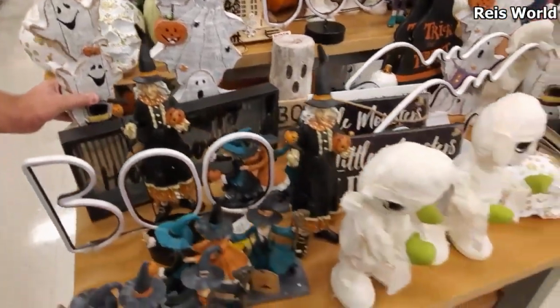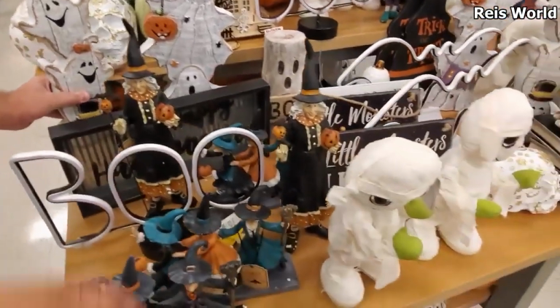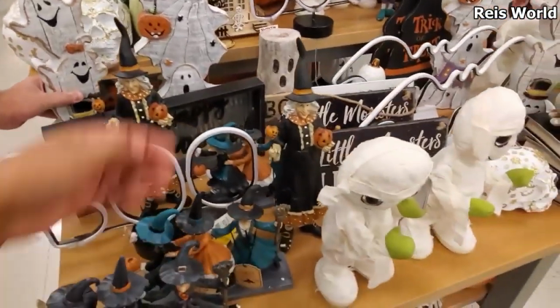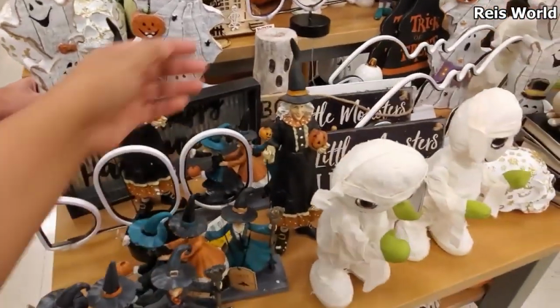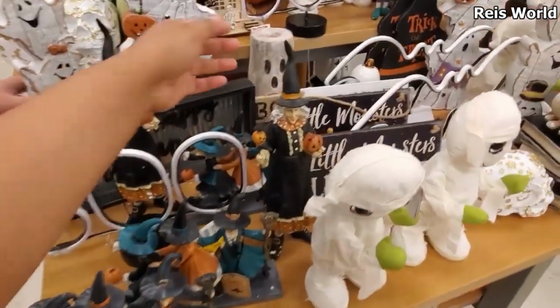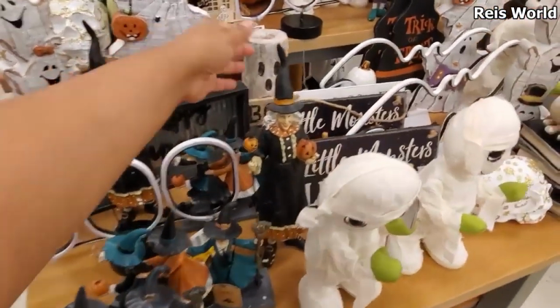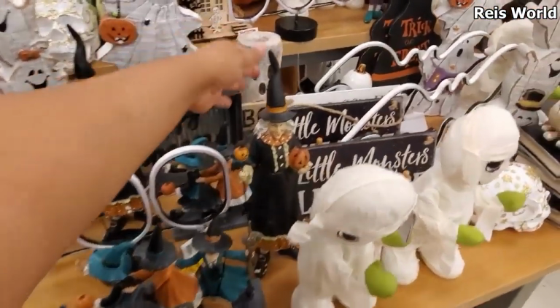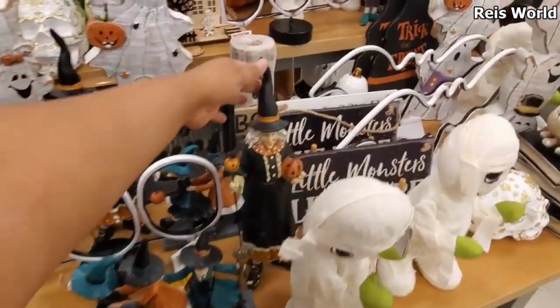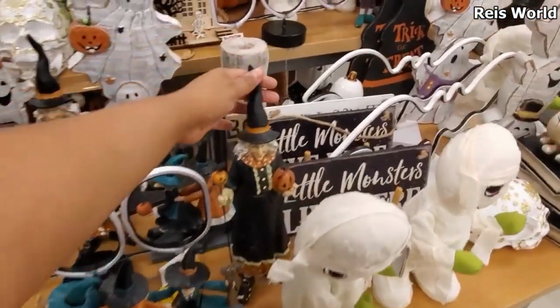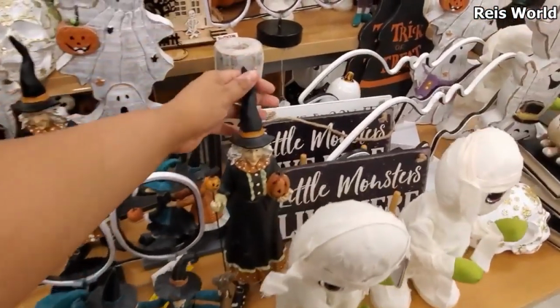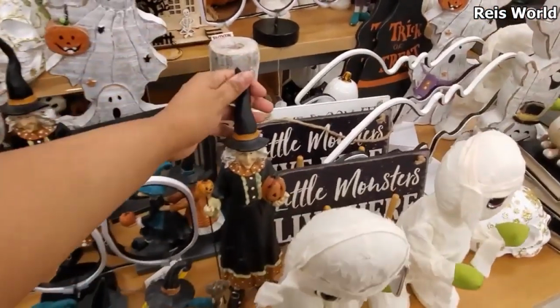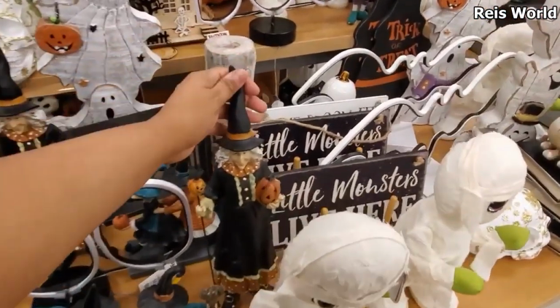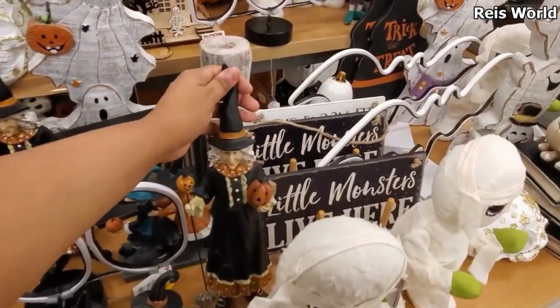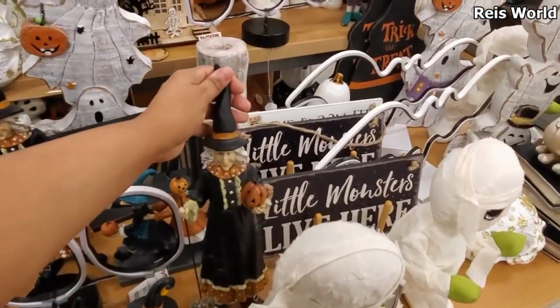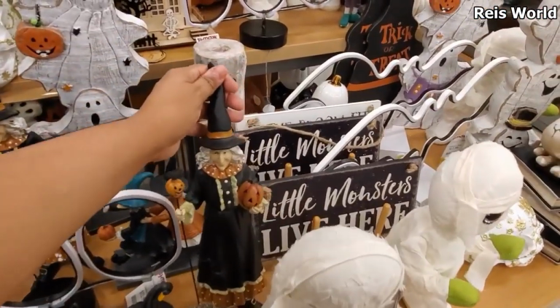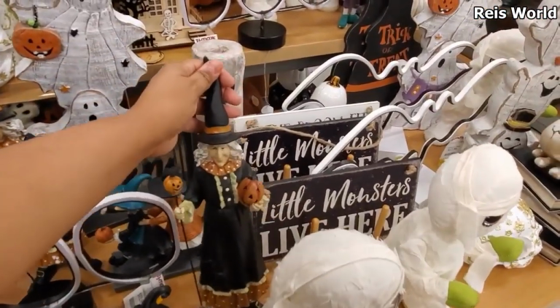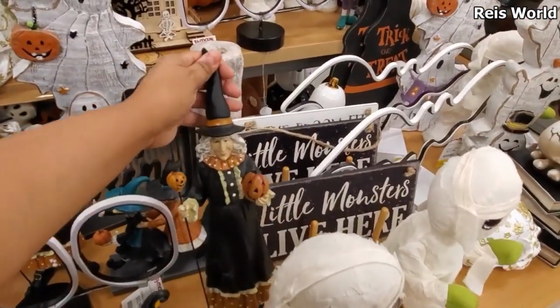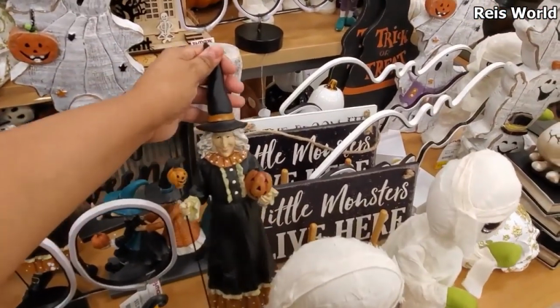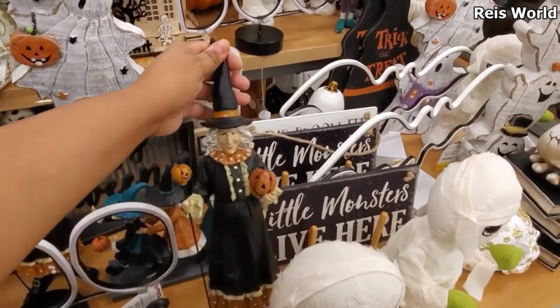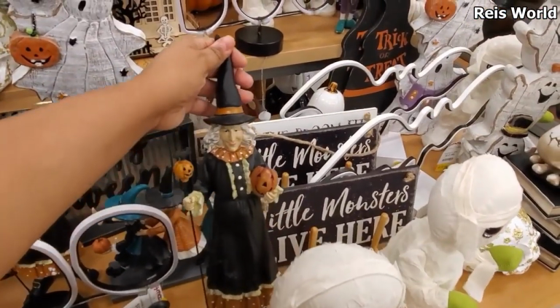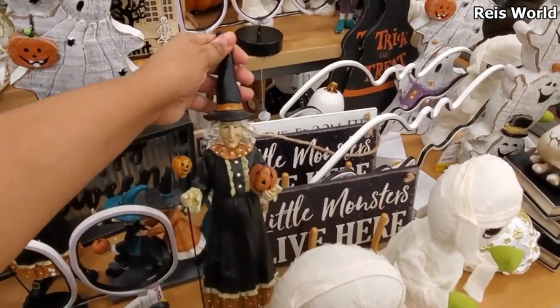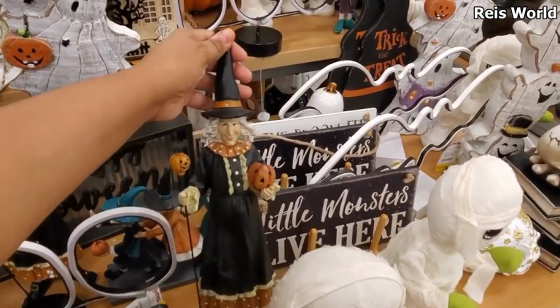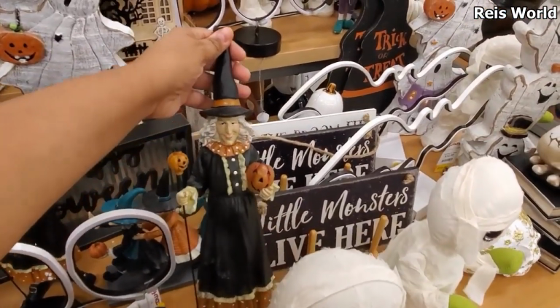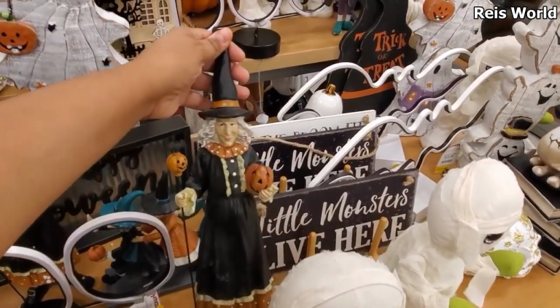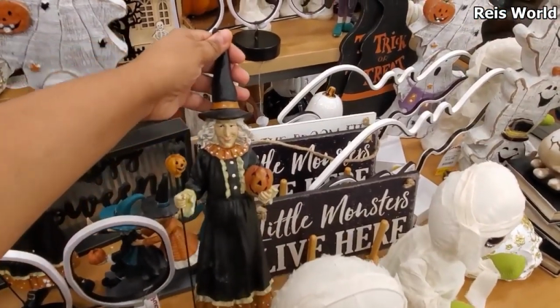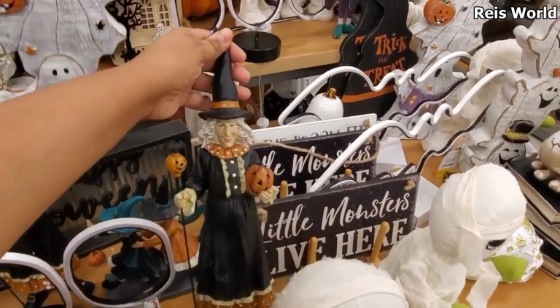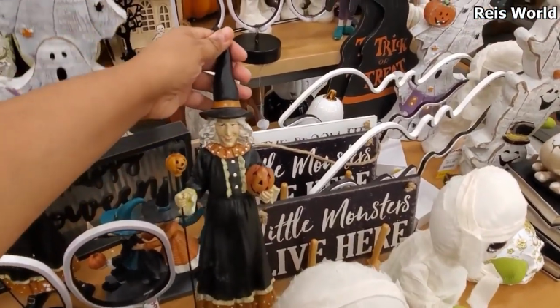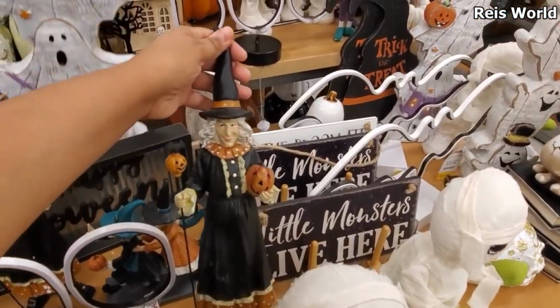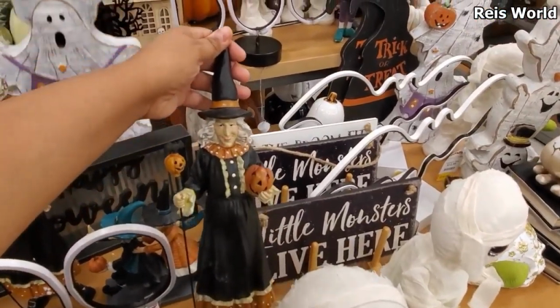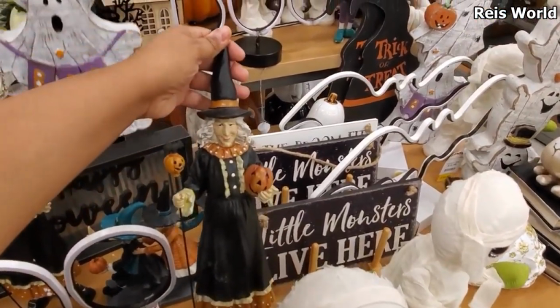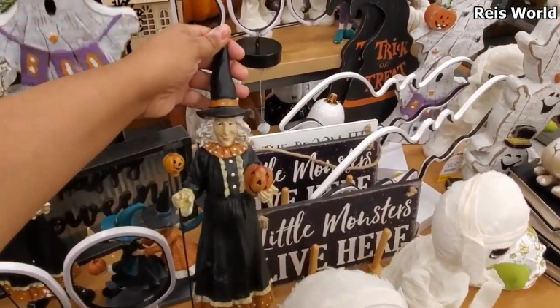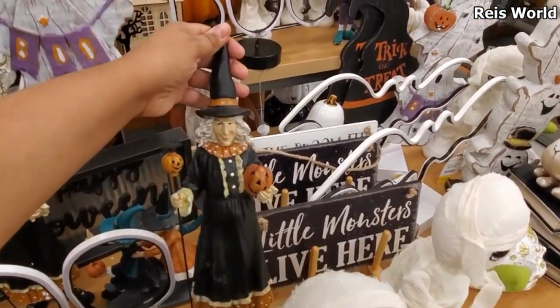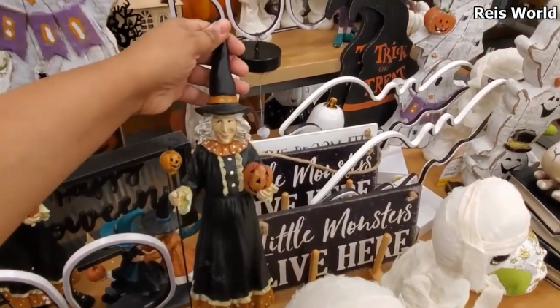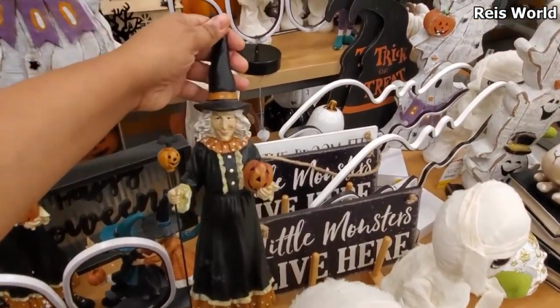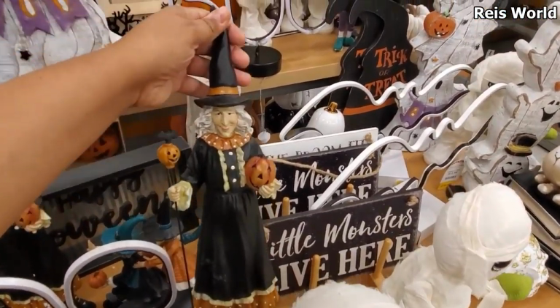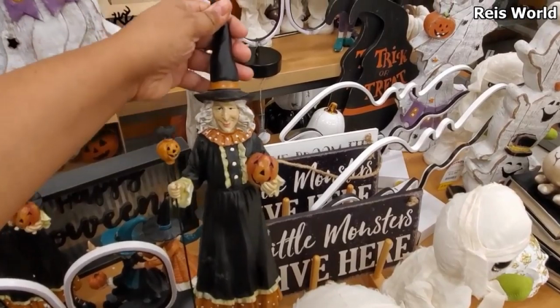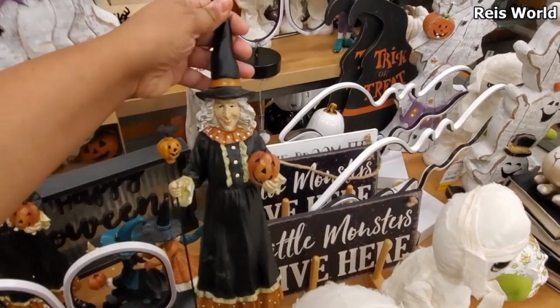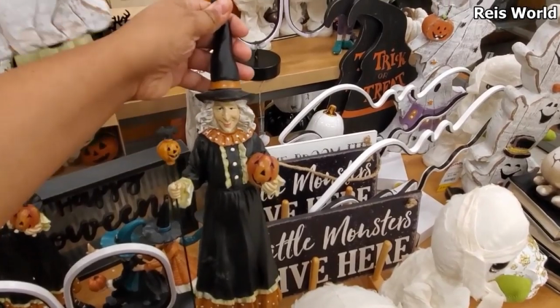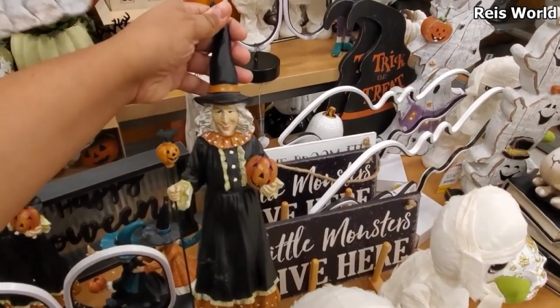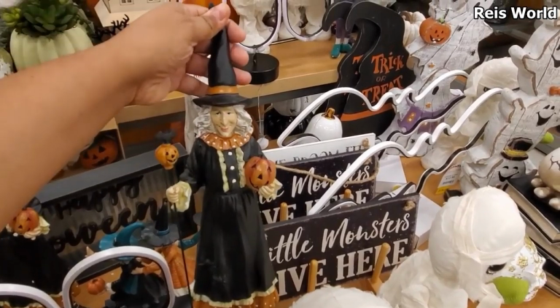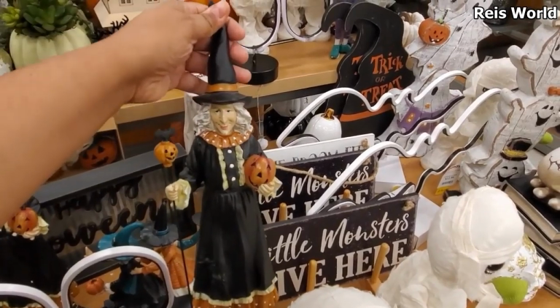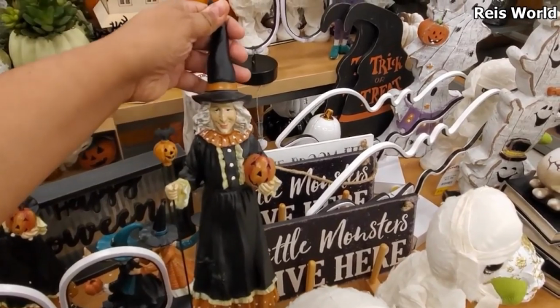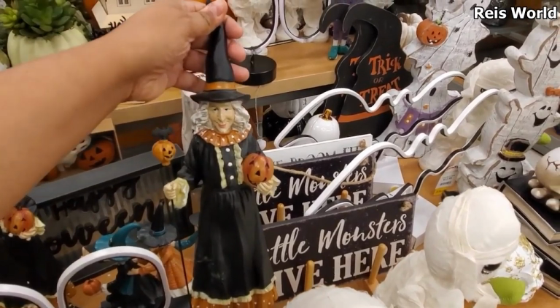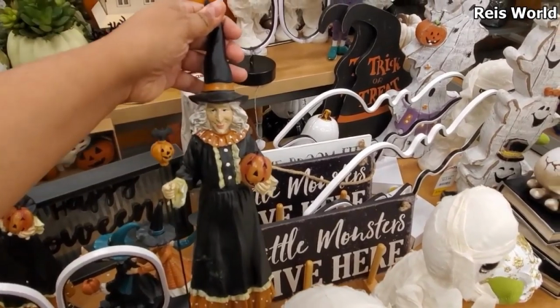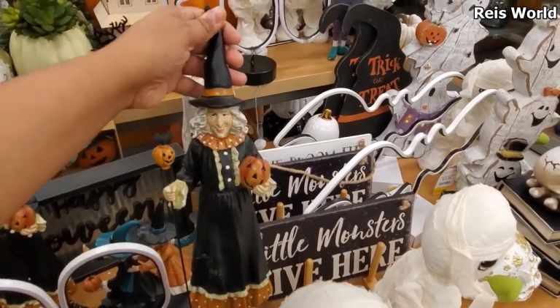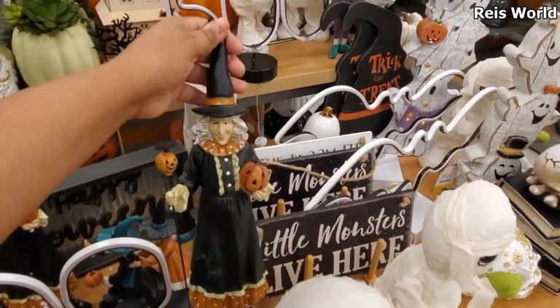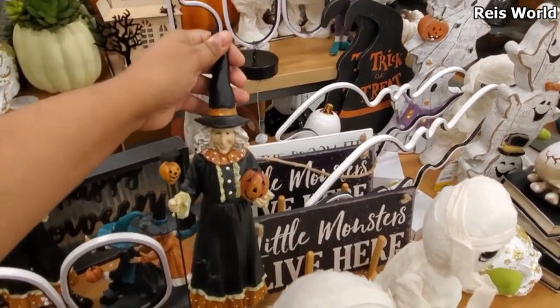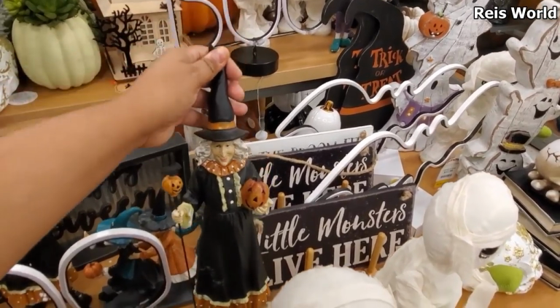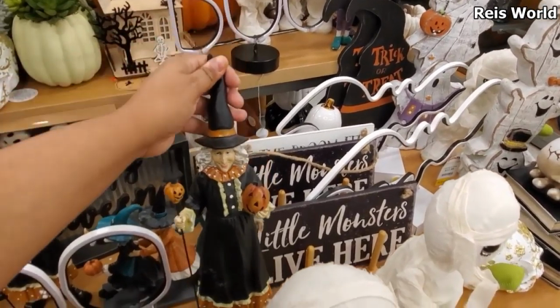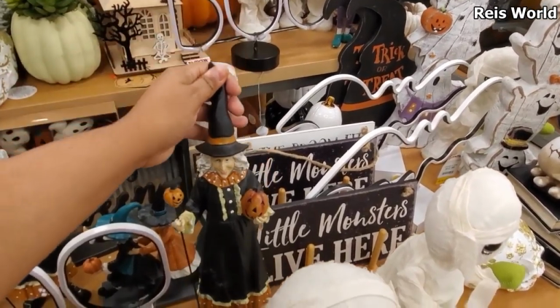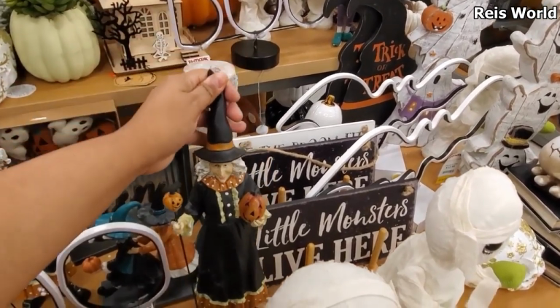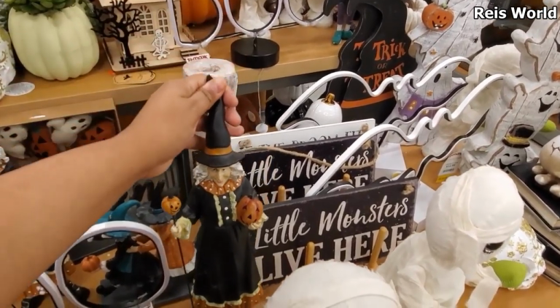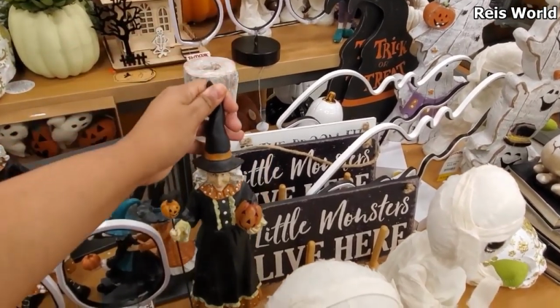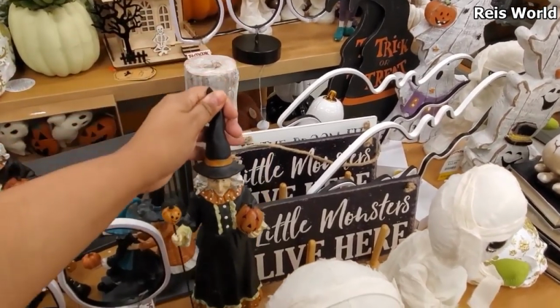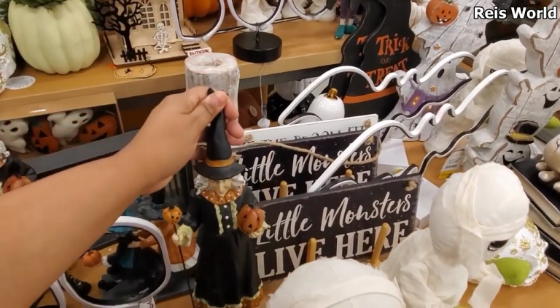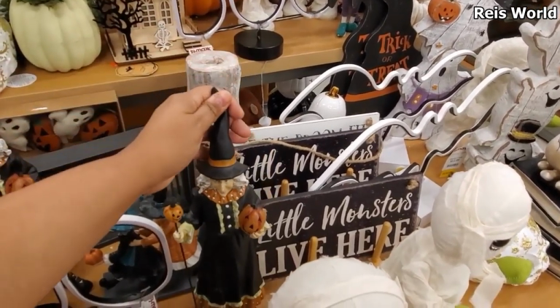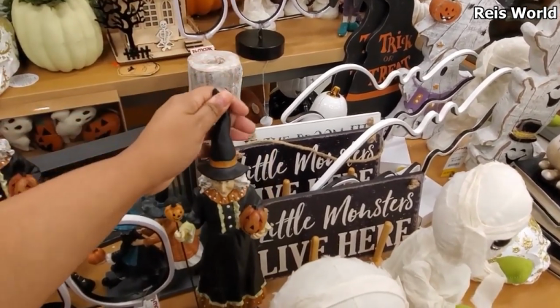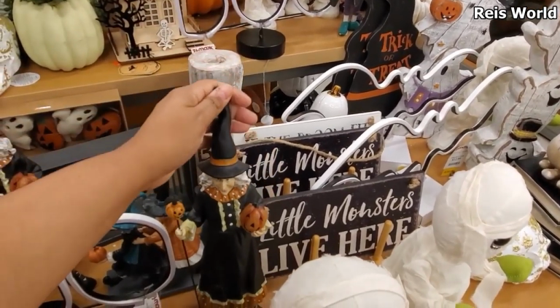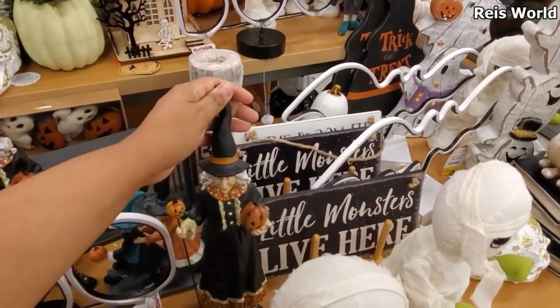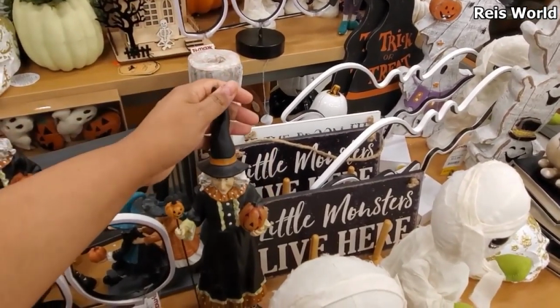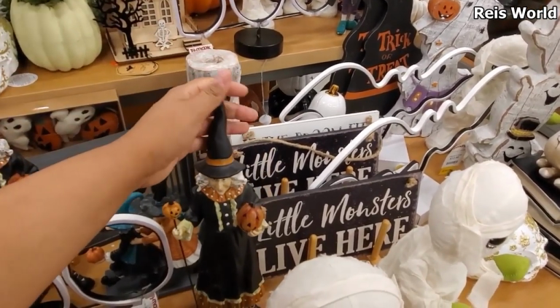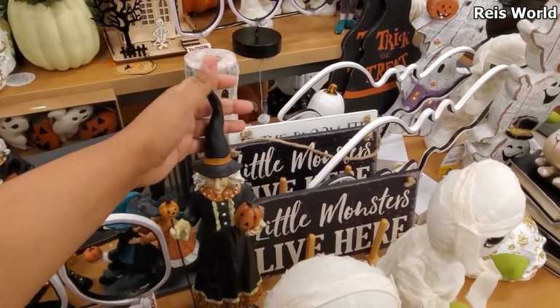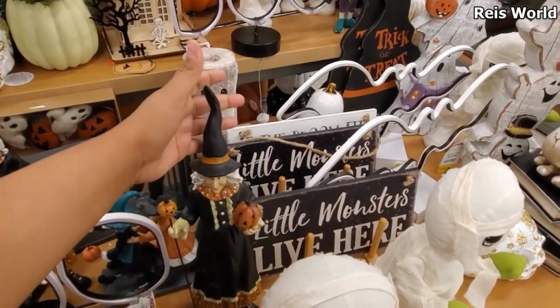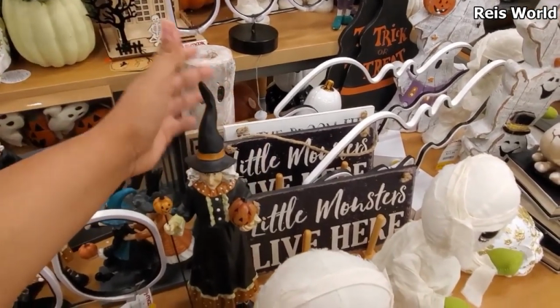Oh look, we just saw her at Marshall's! But if you check out her face, sometimes they're different.